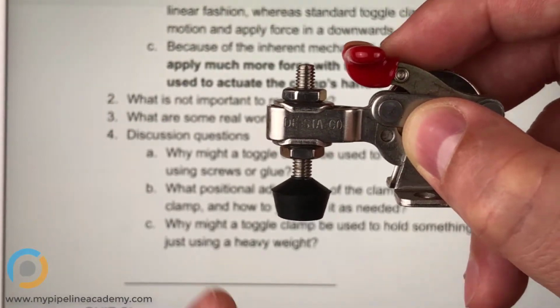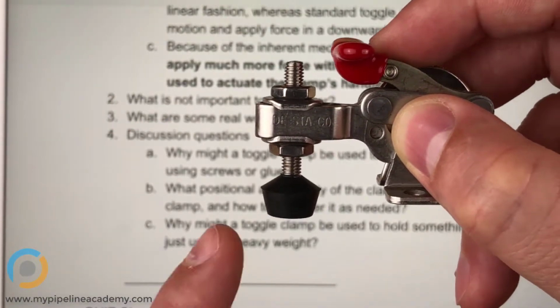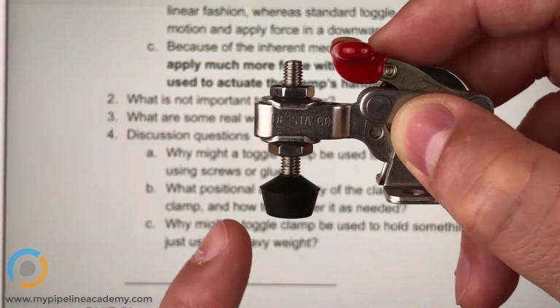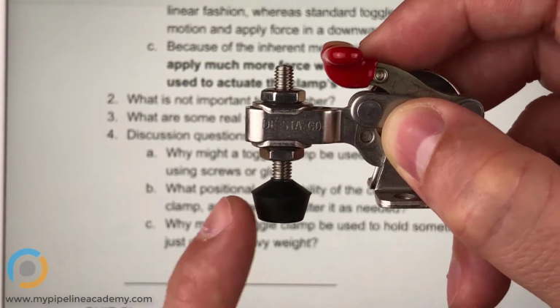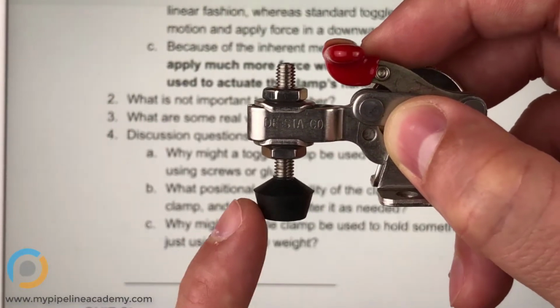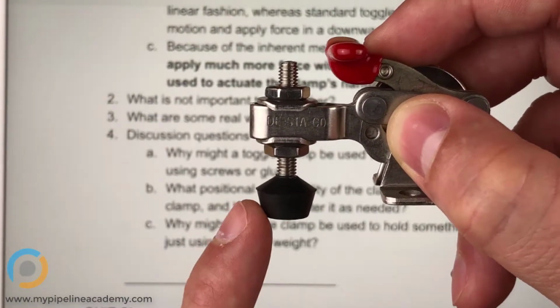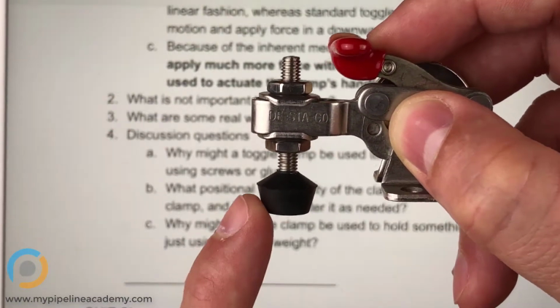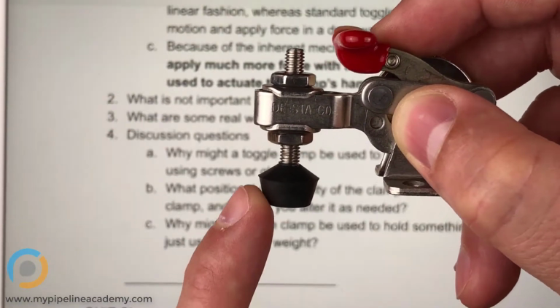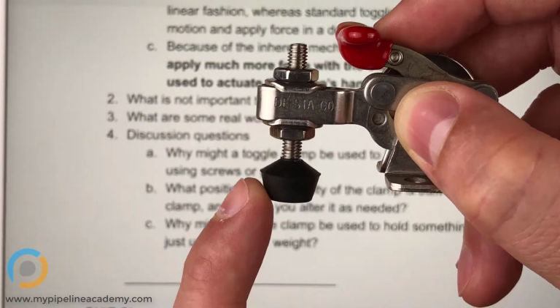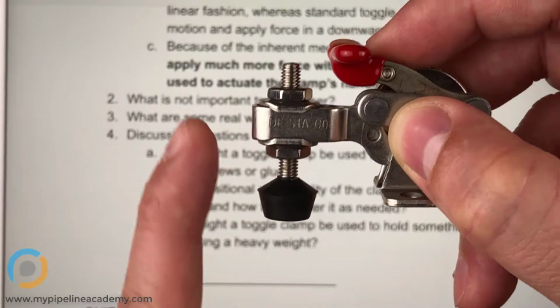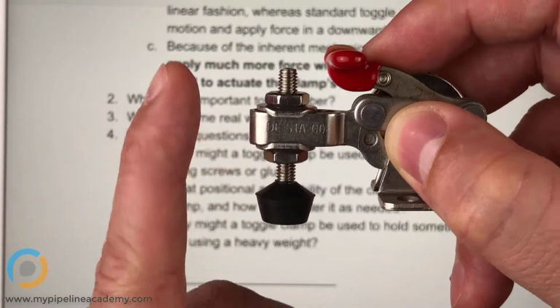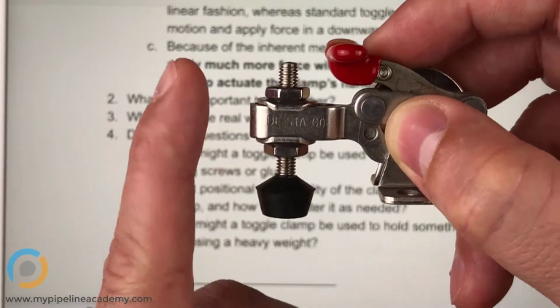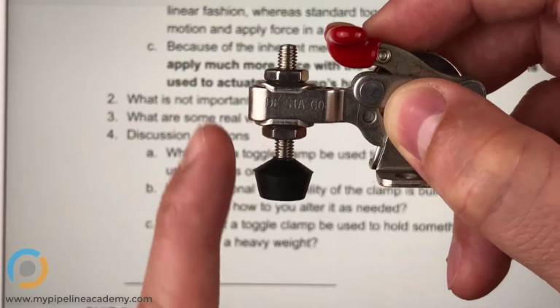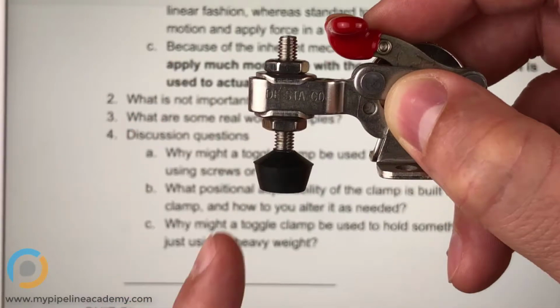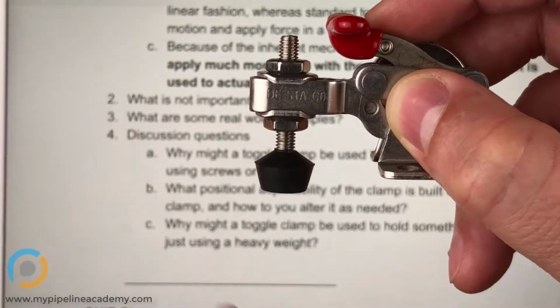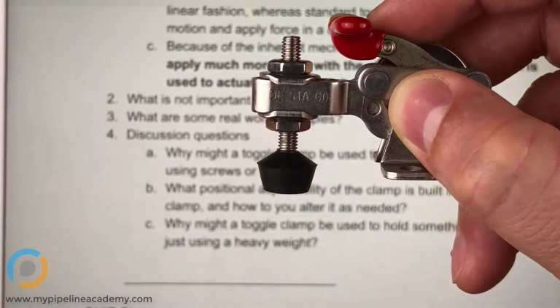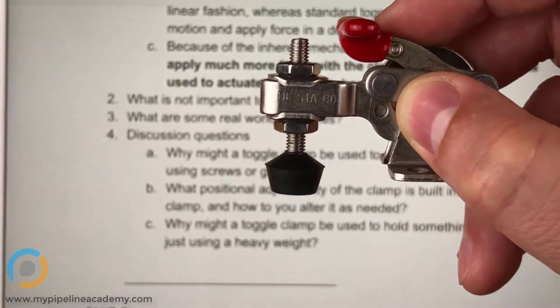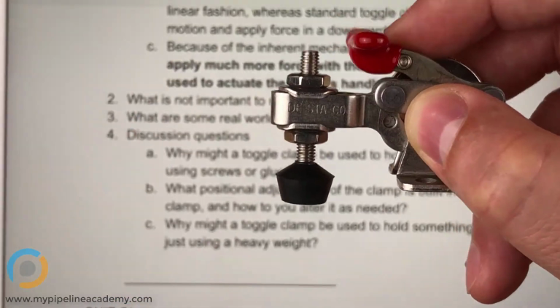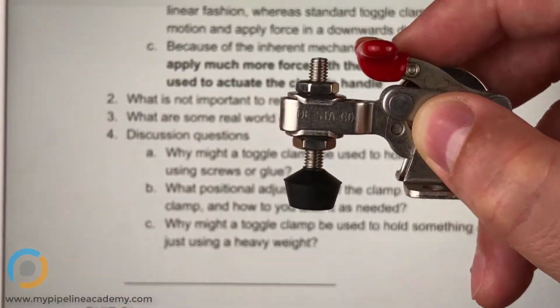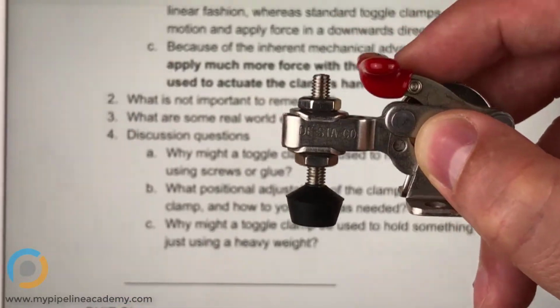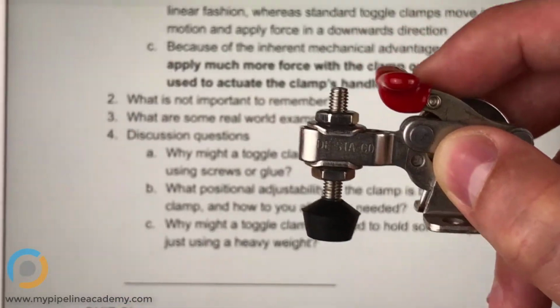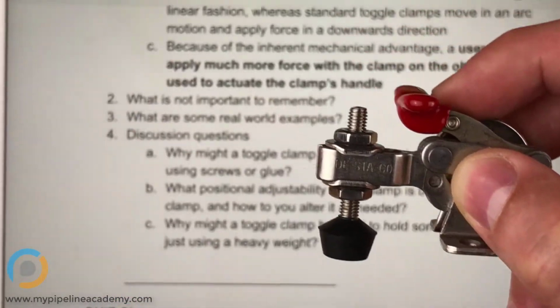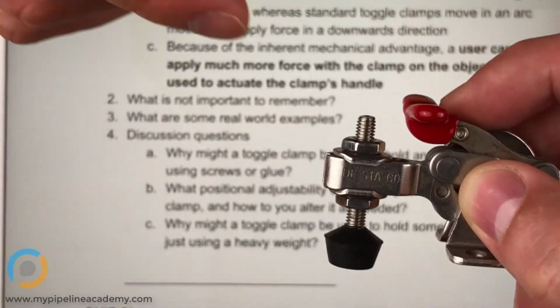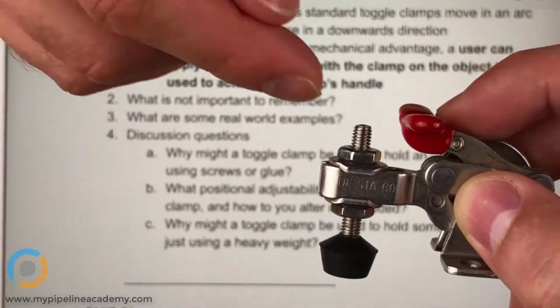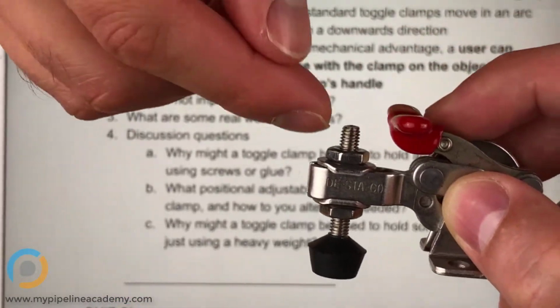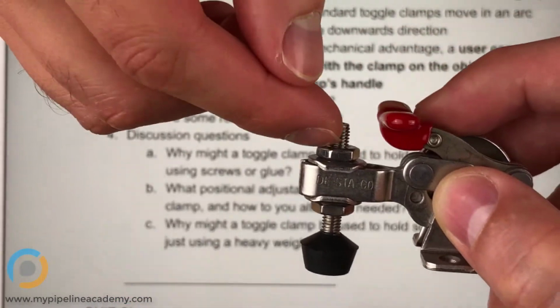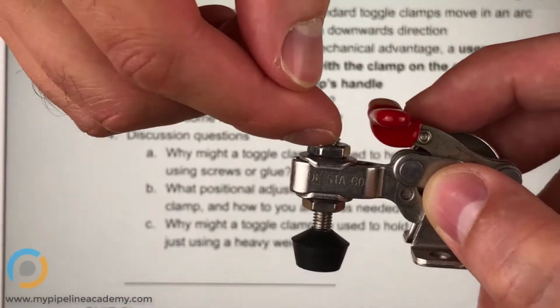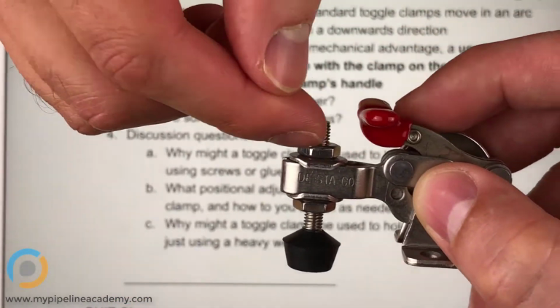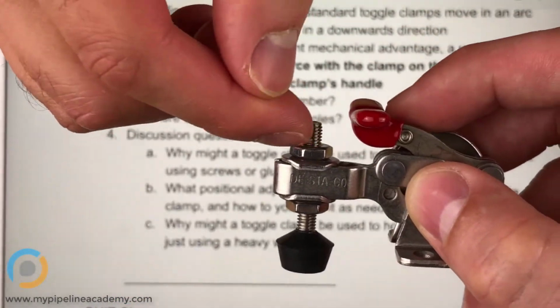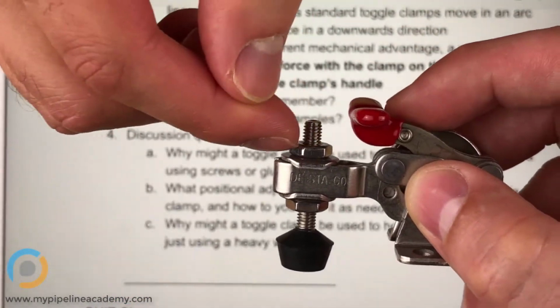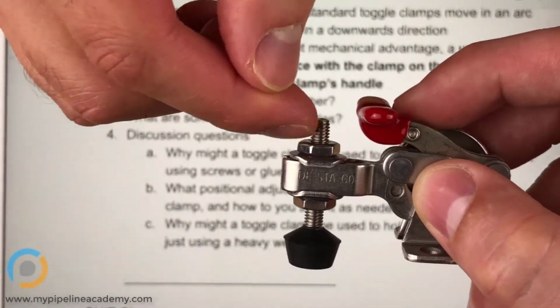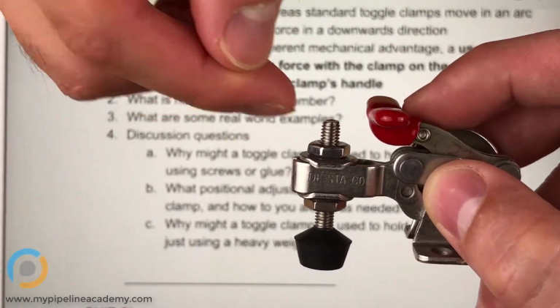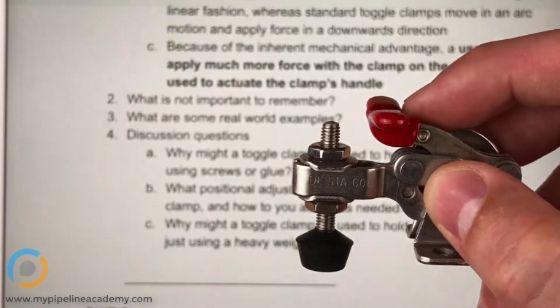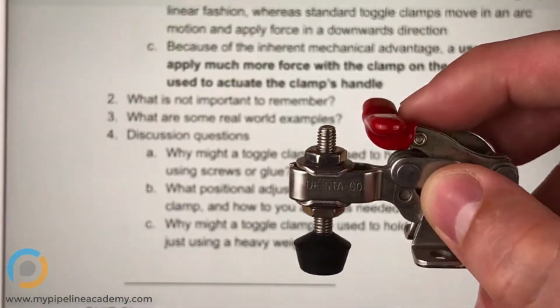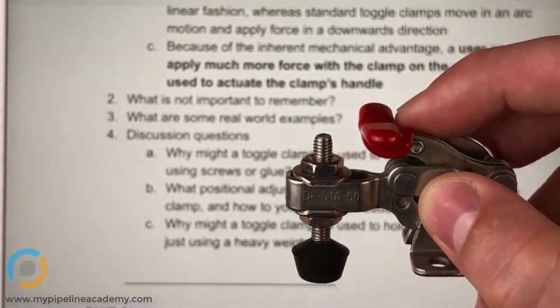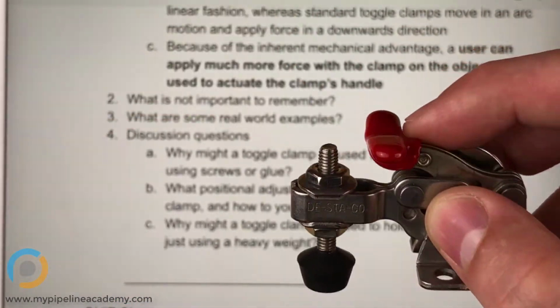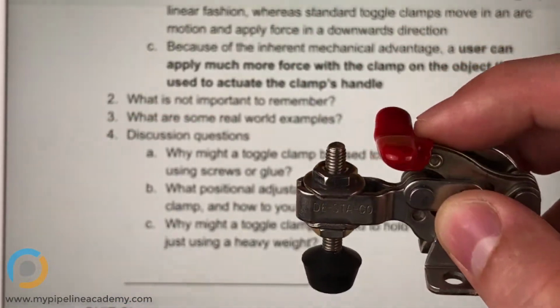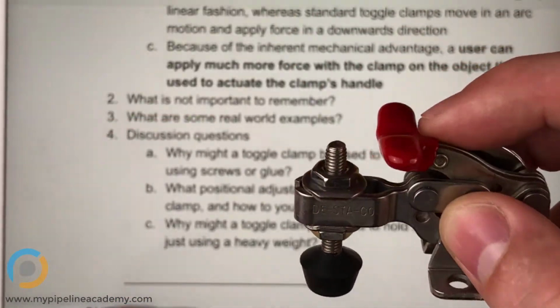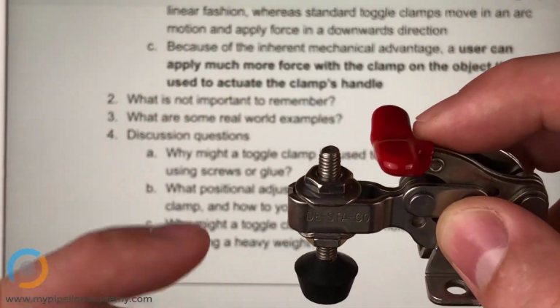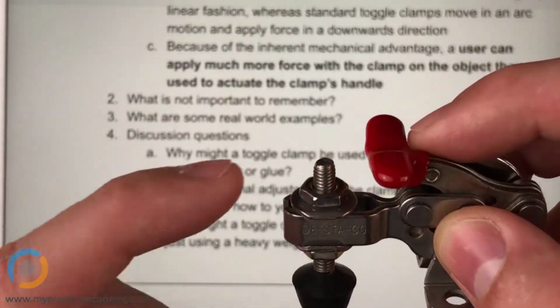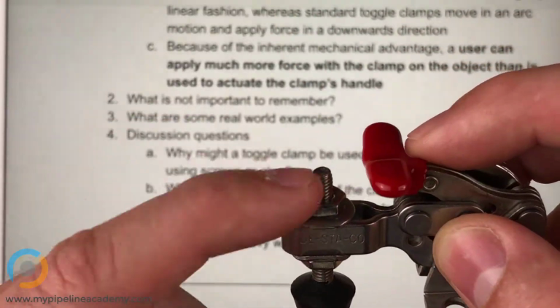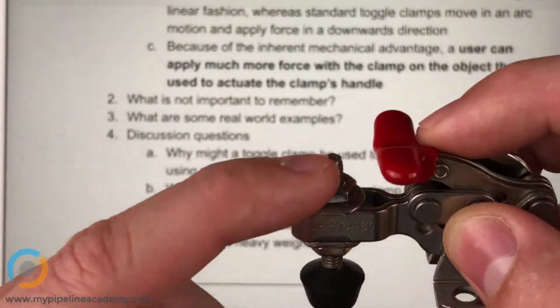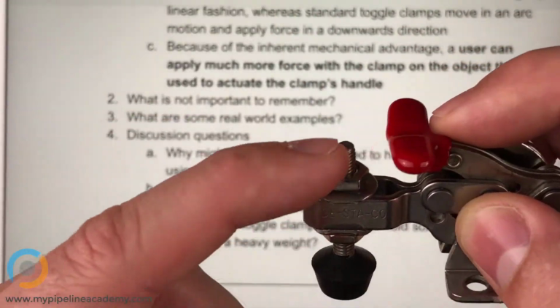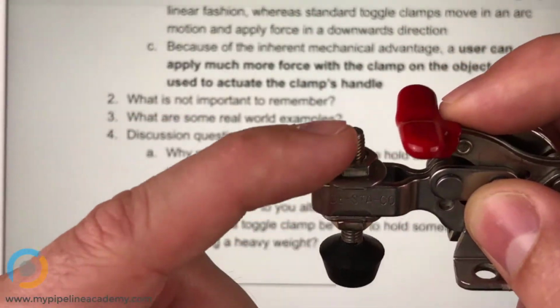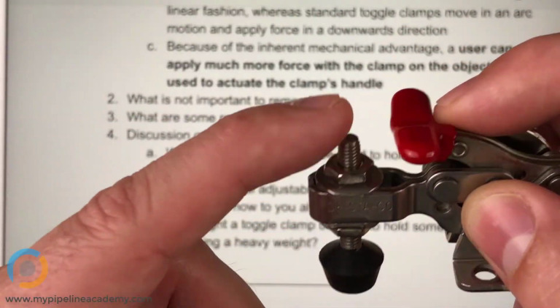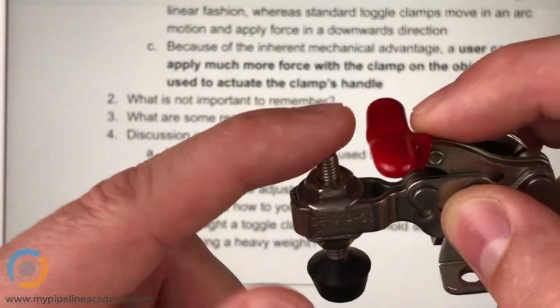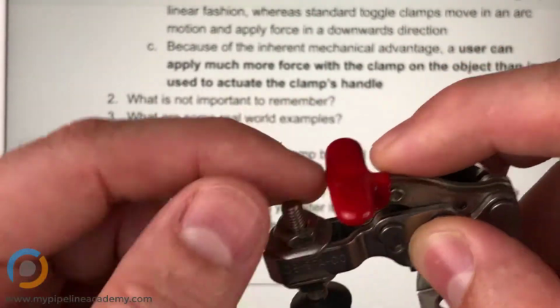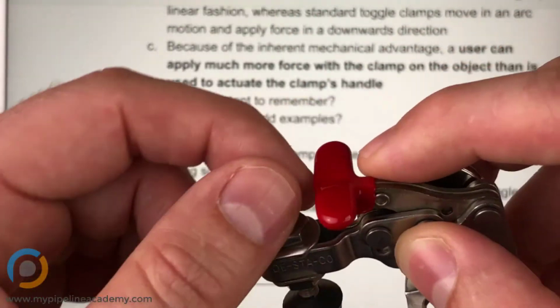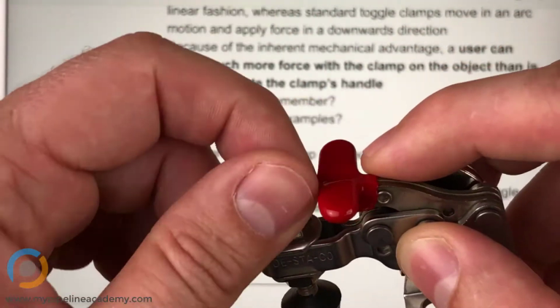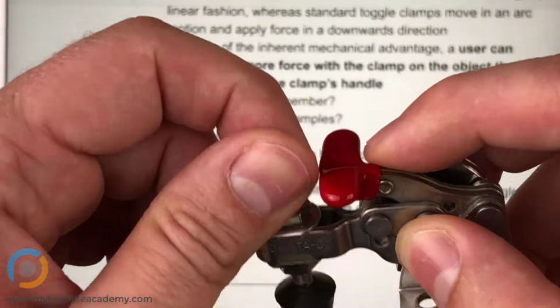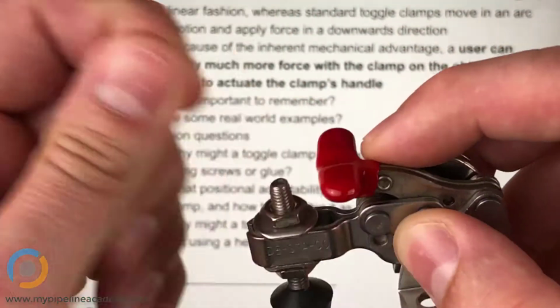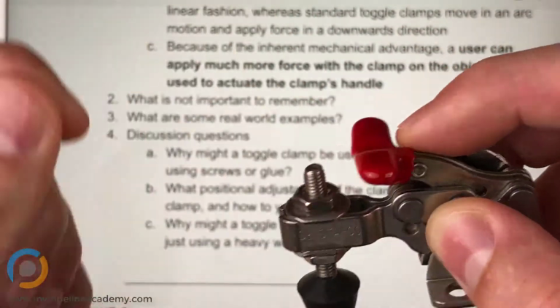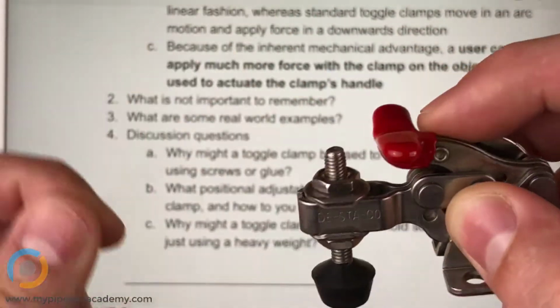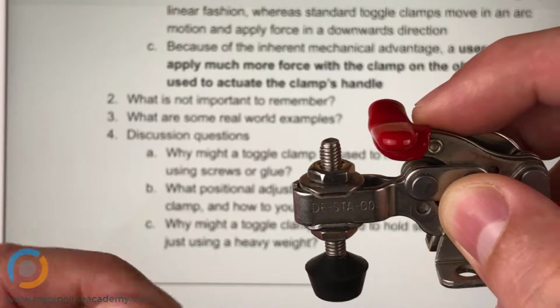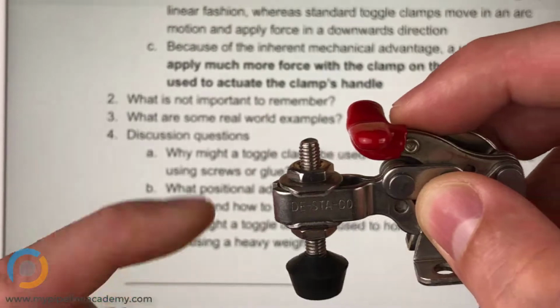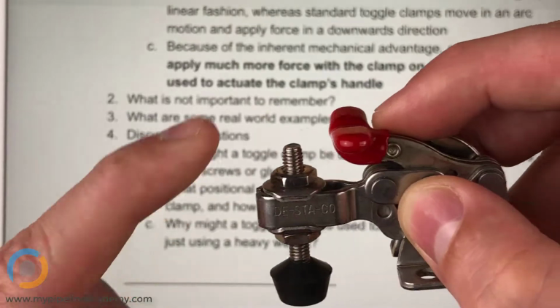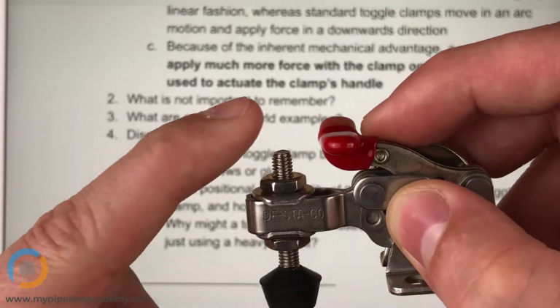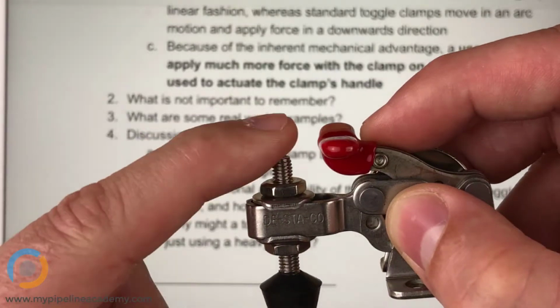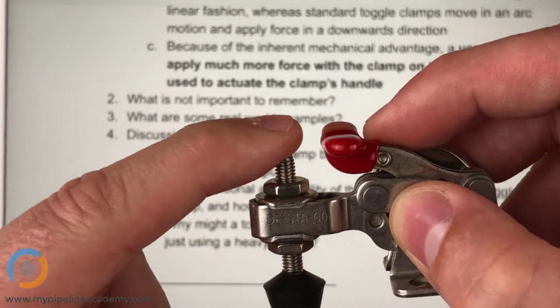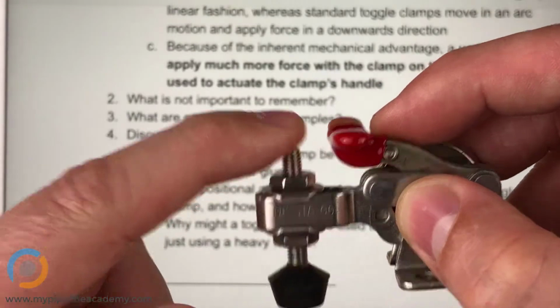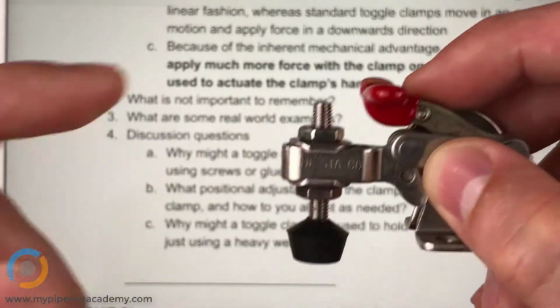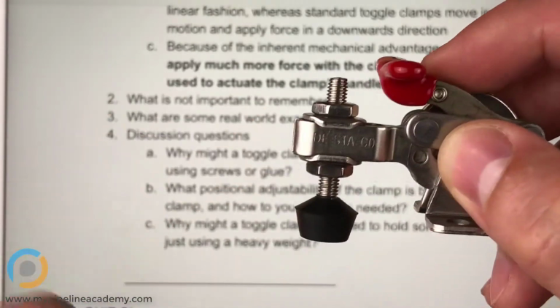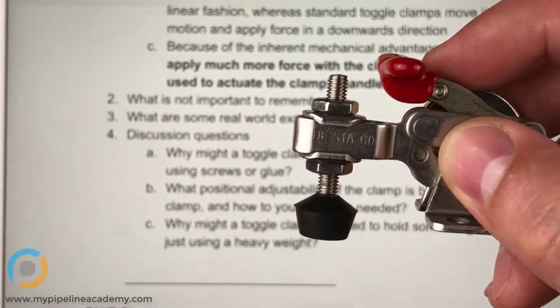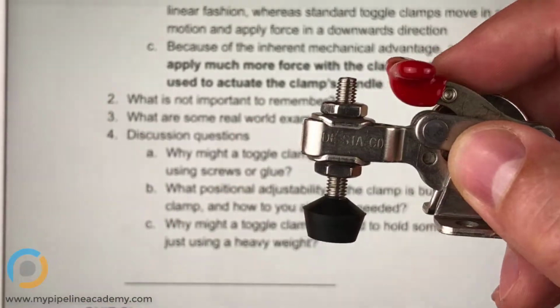That'll move this rubber stop up or down. What is this called? This is just a threaded stud.